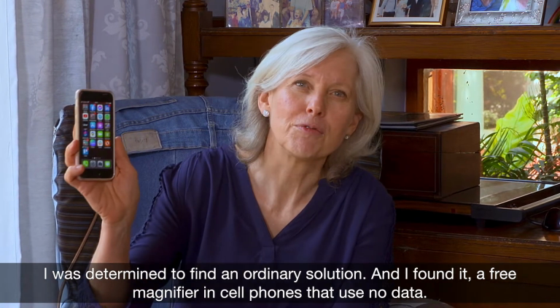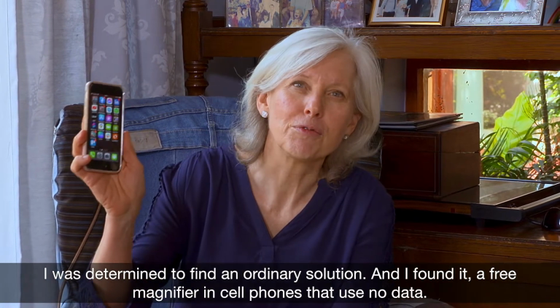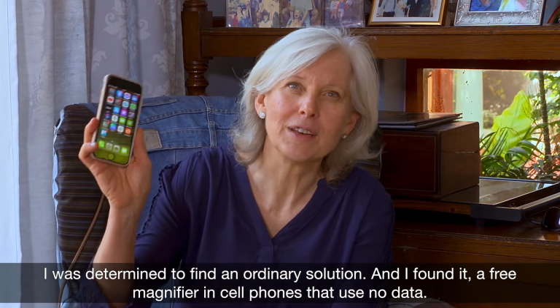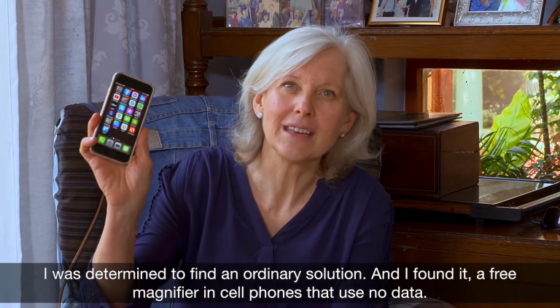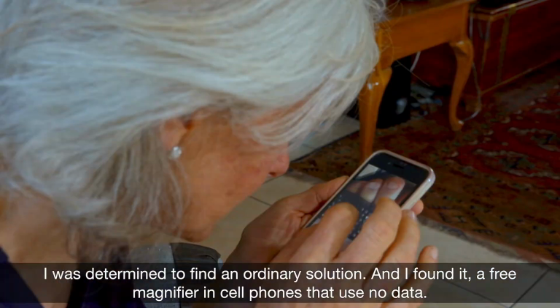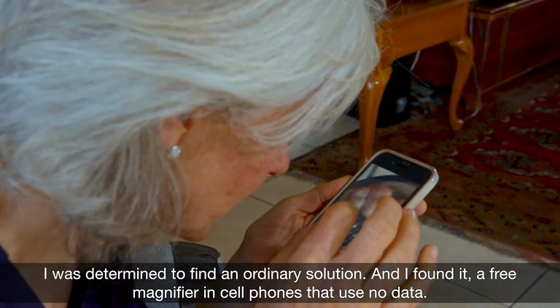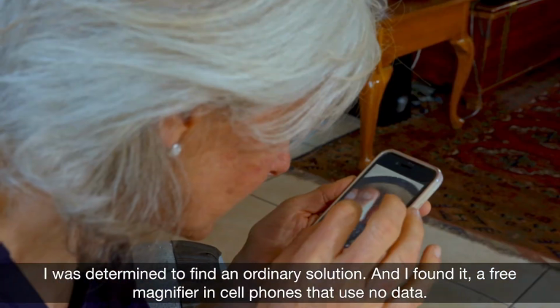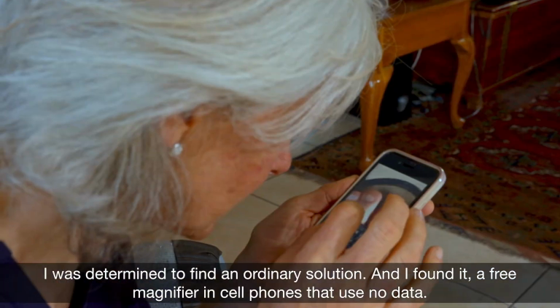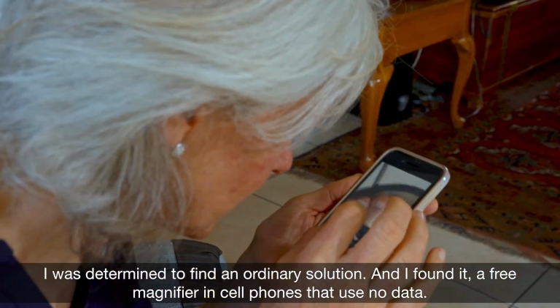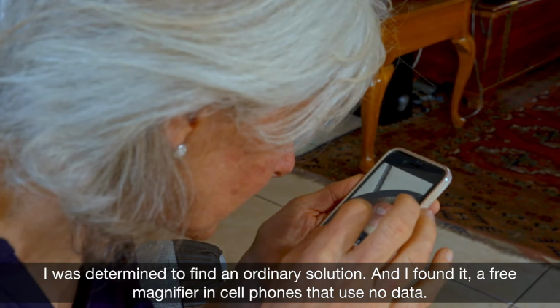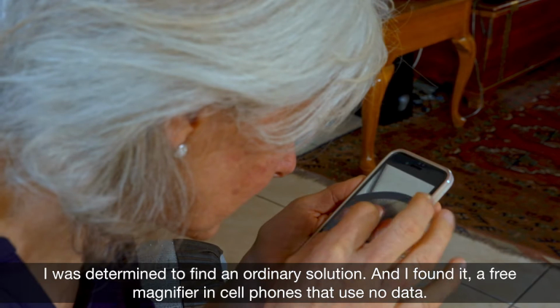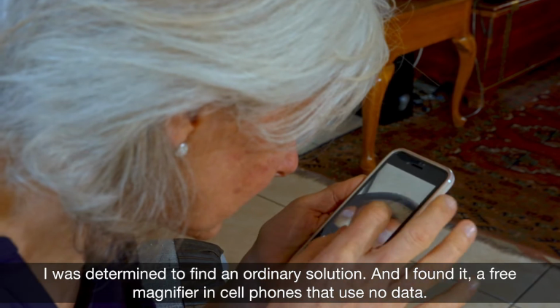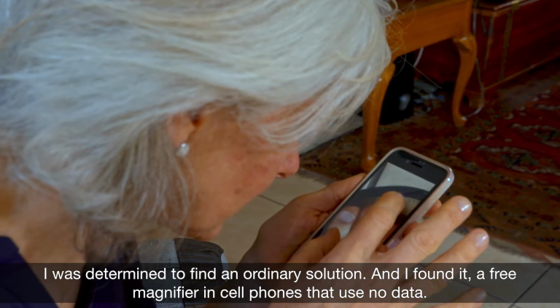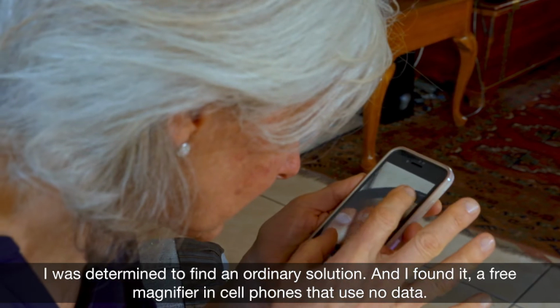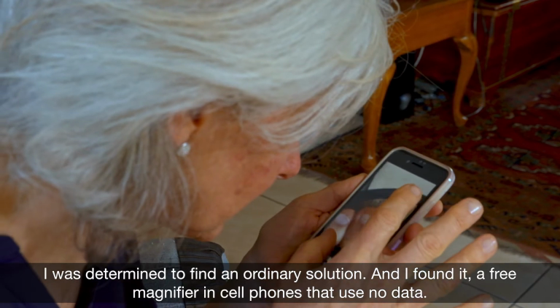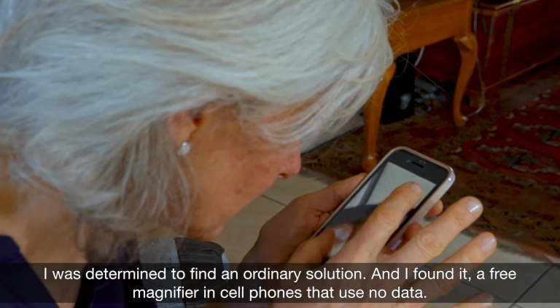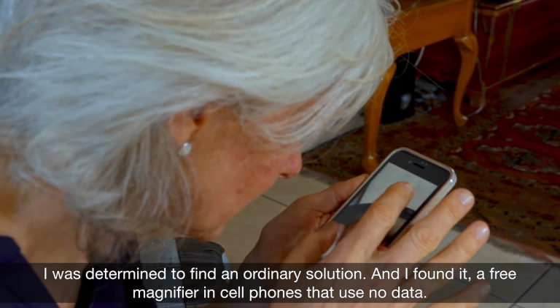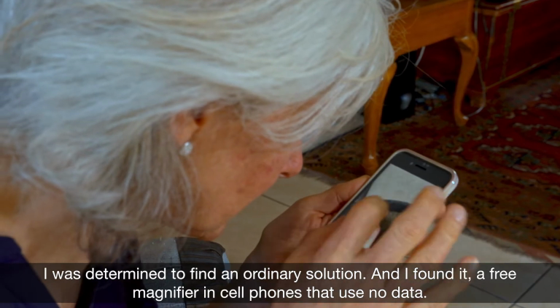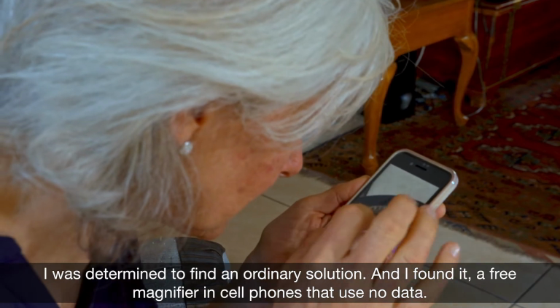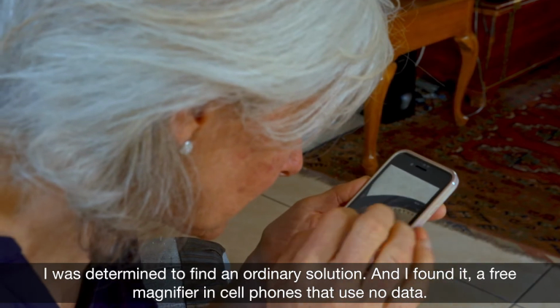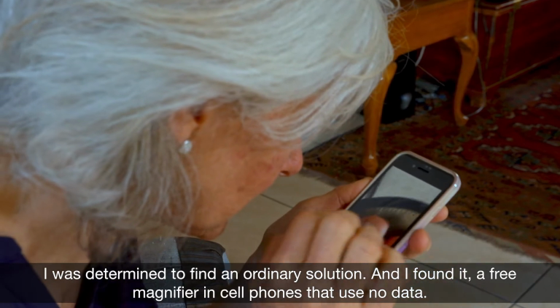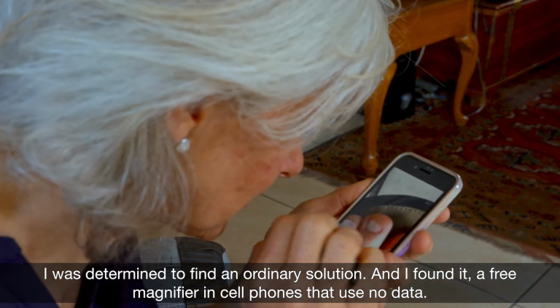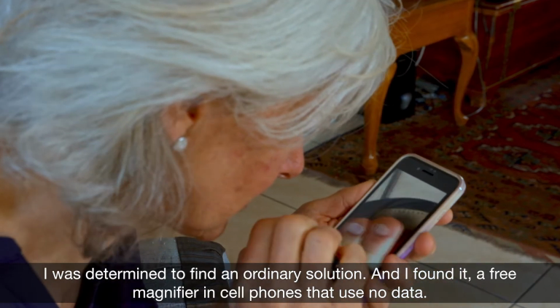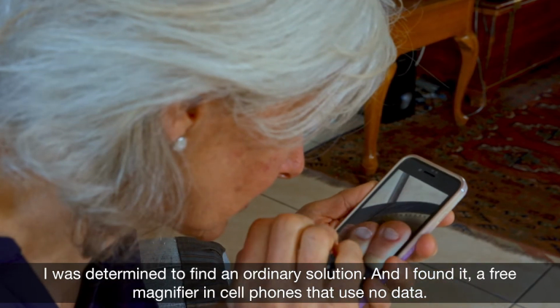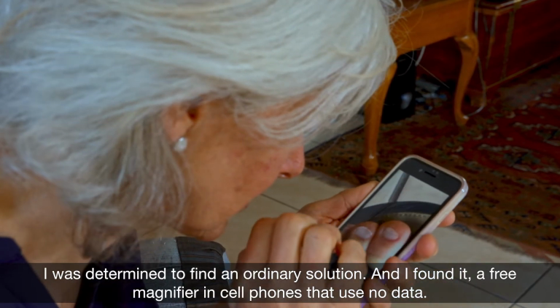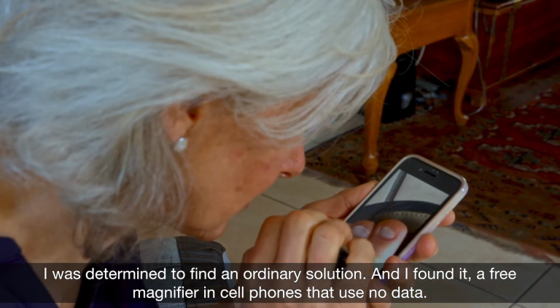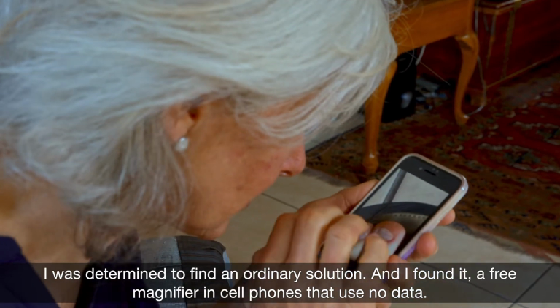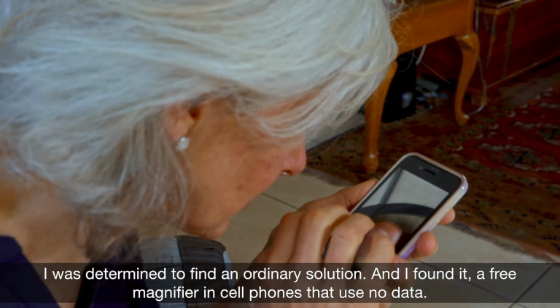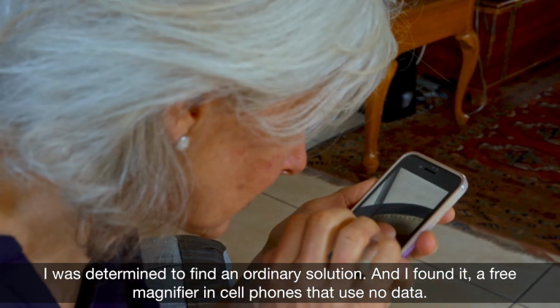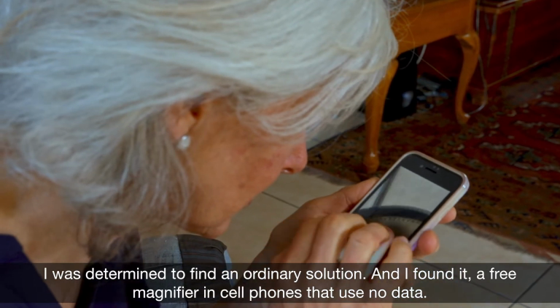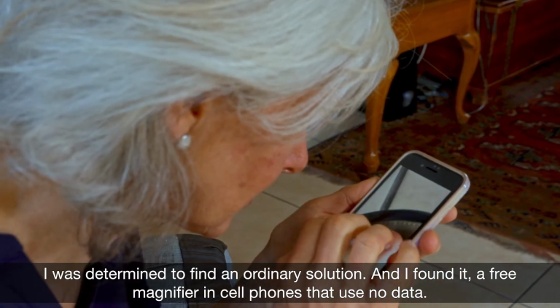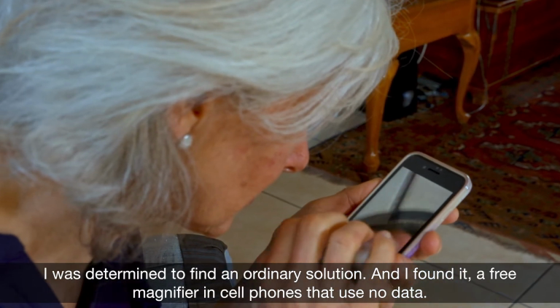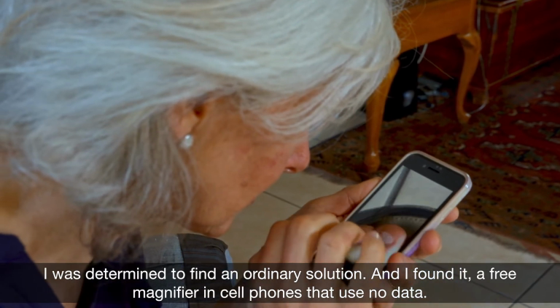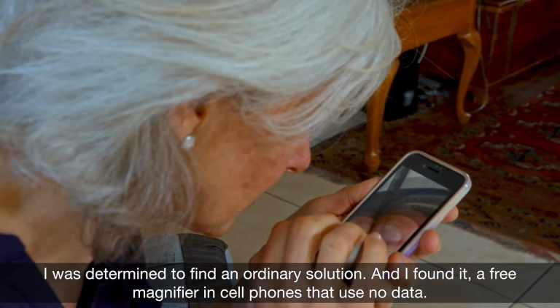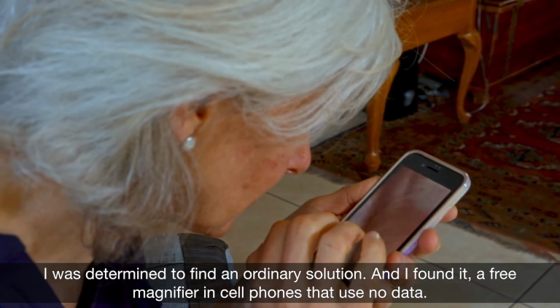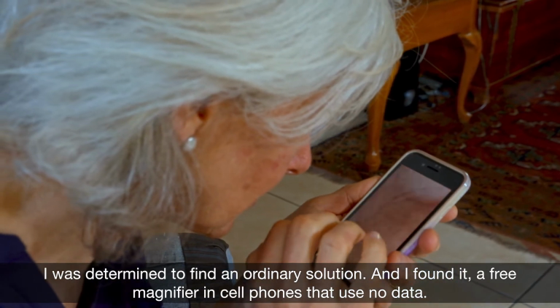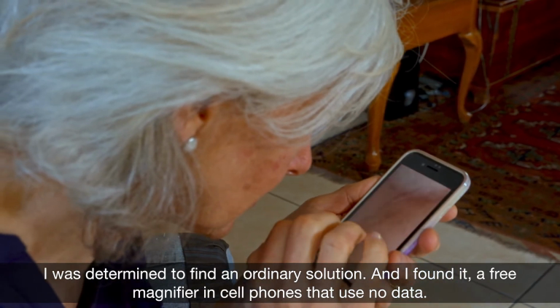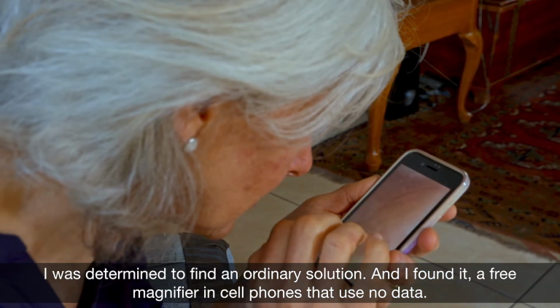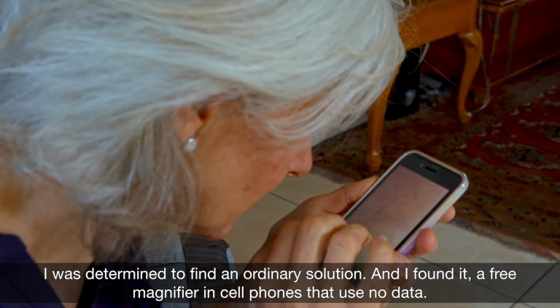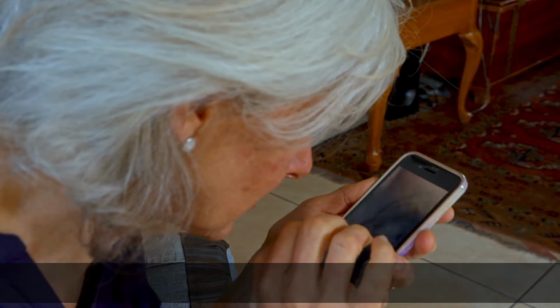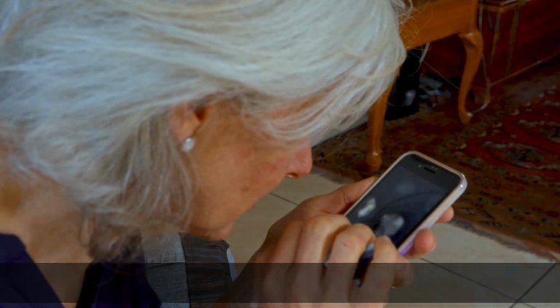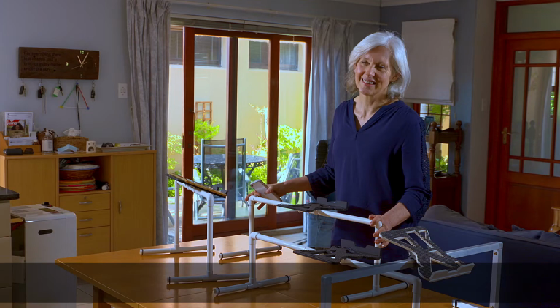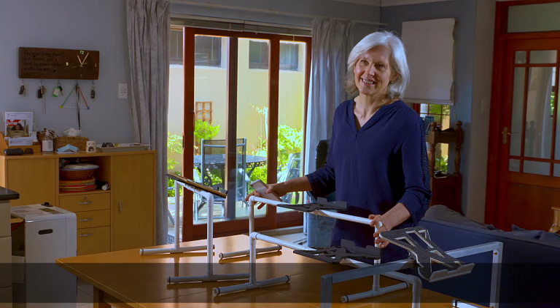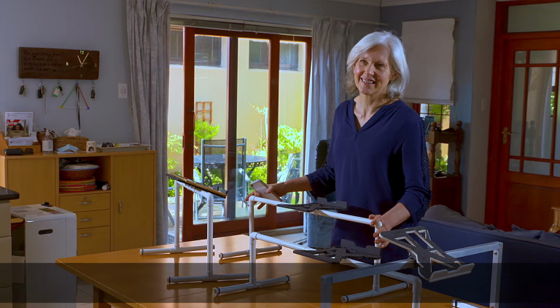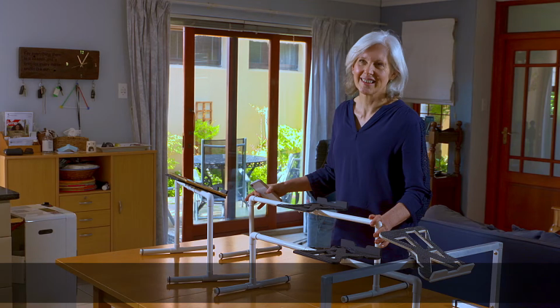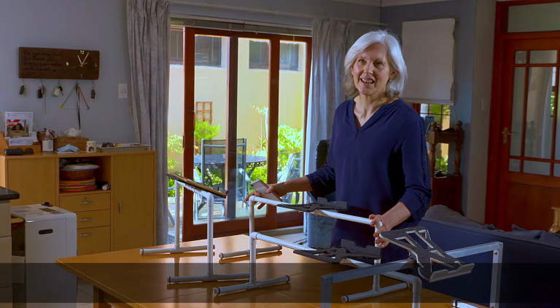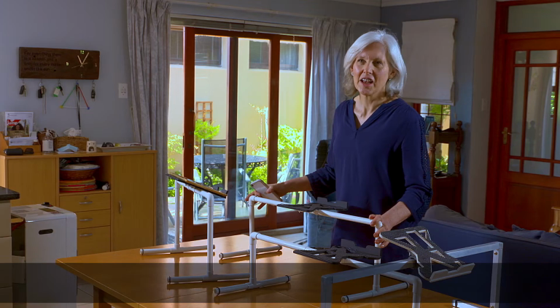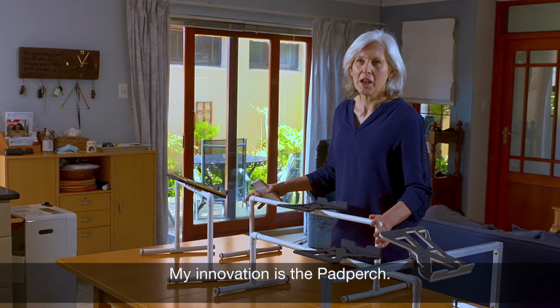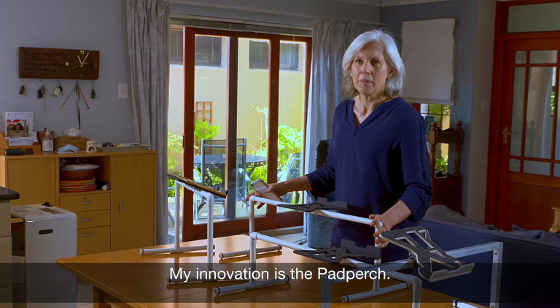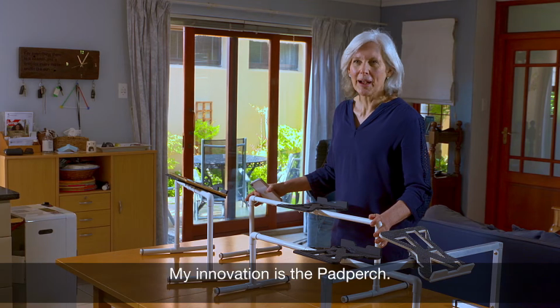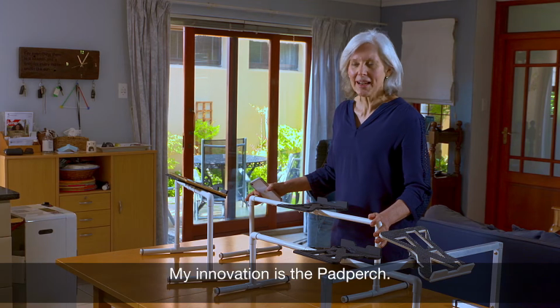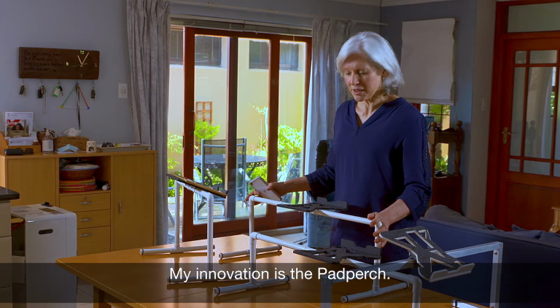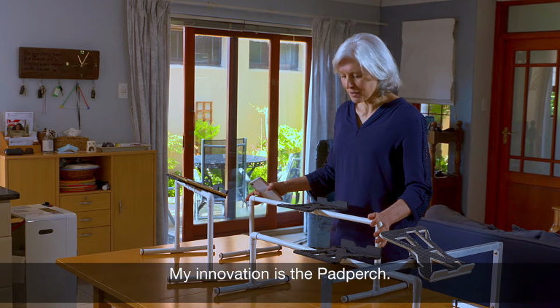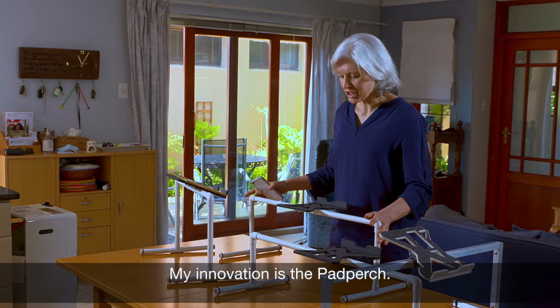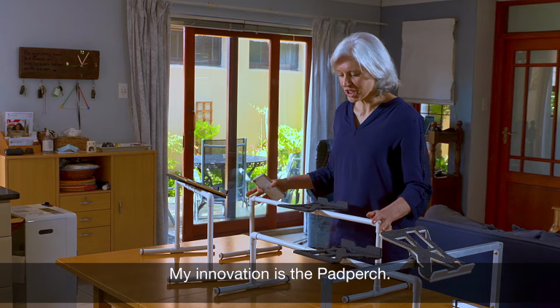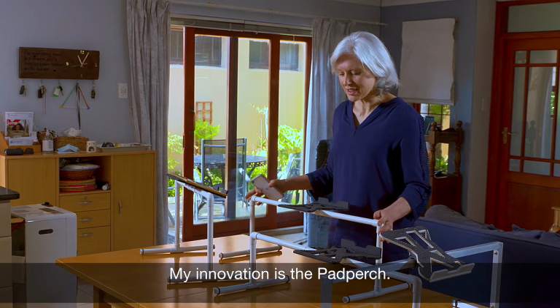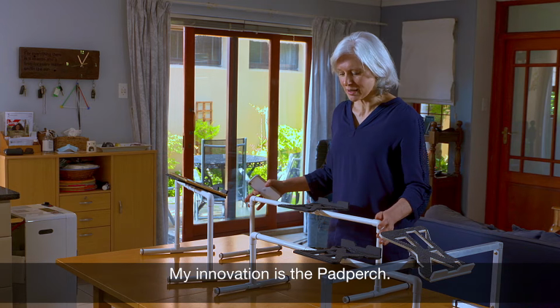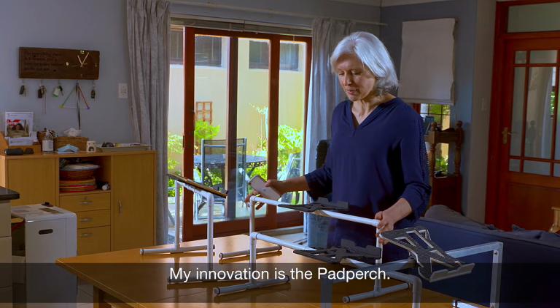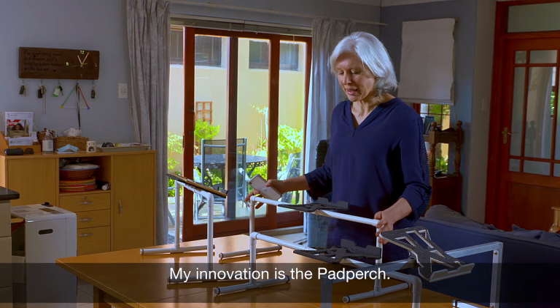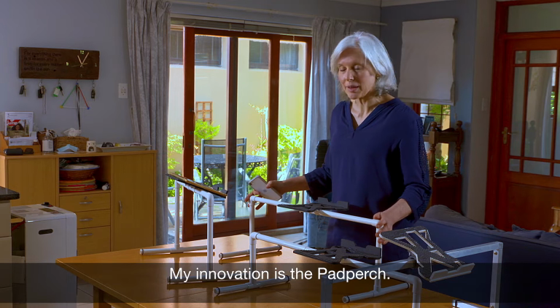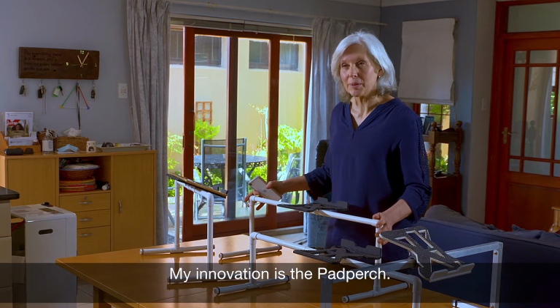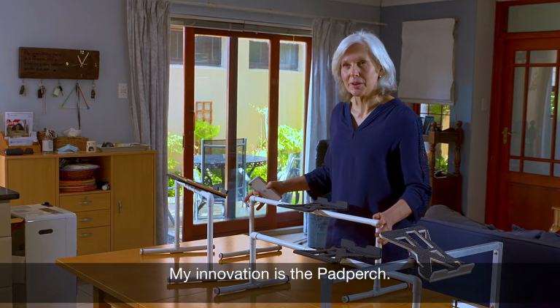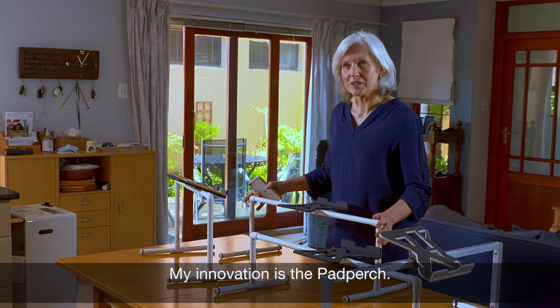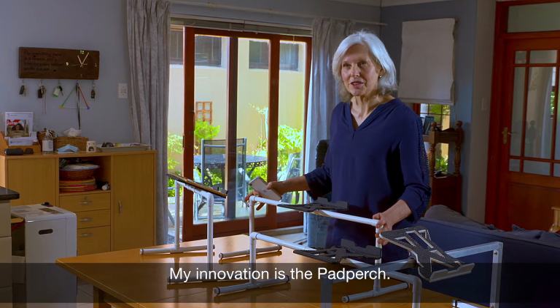There are free magnifiers in cell phones that use no data. My innovation is the Pad Perch.